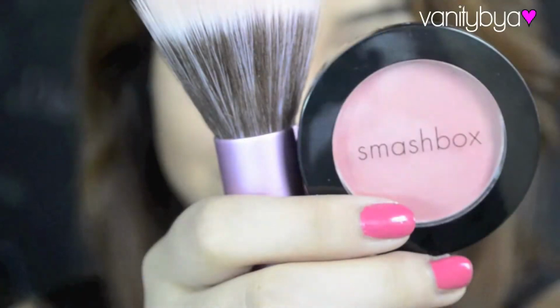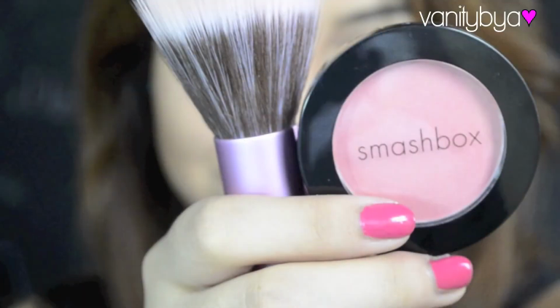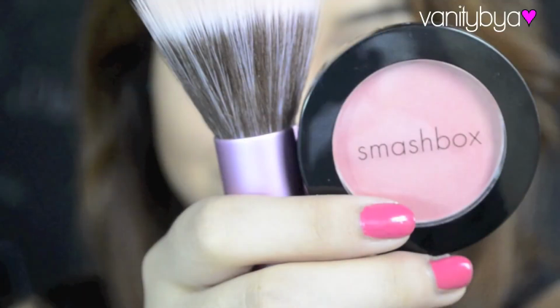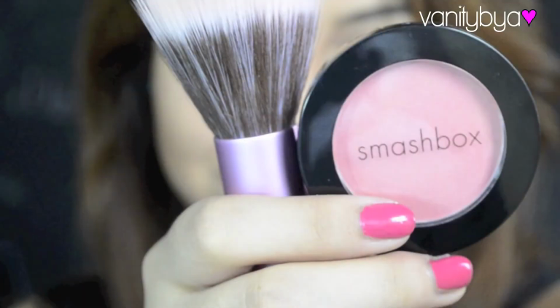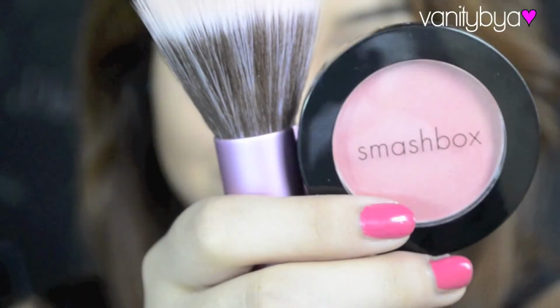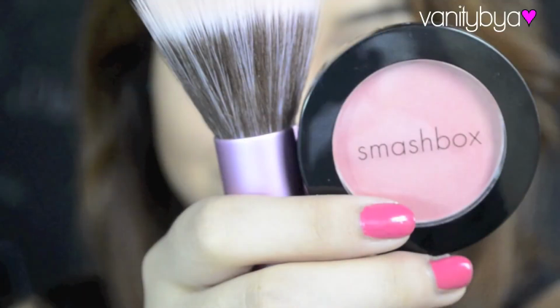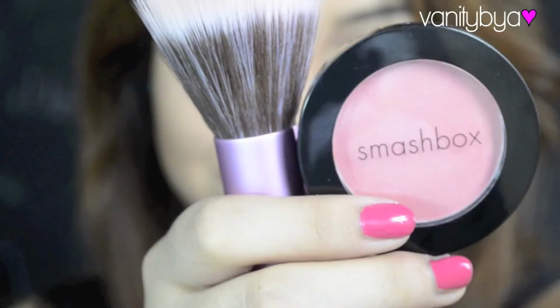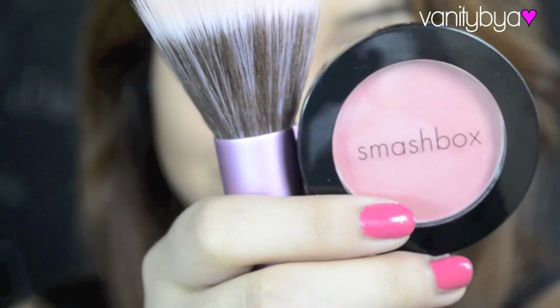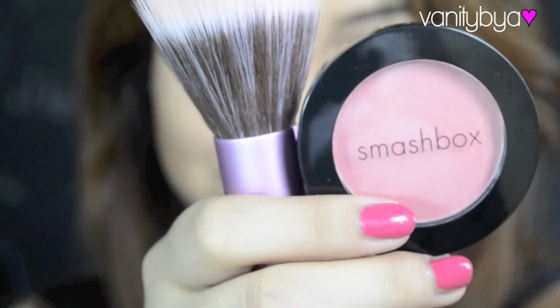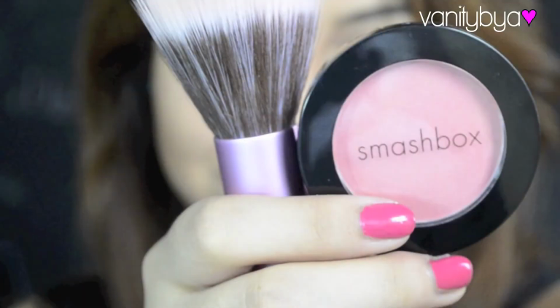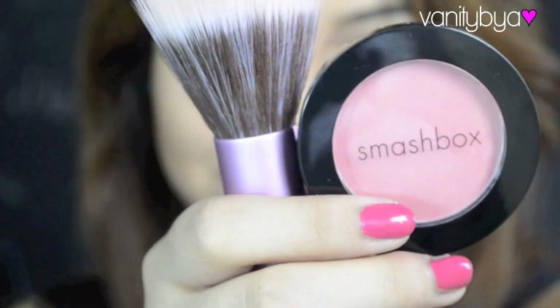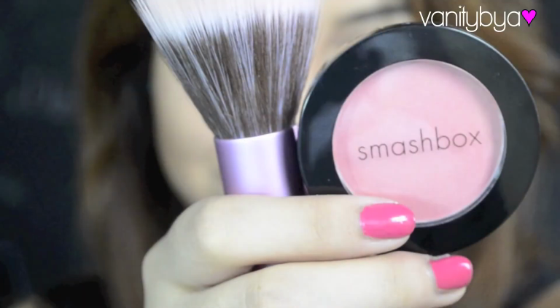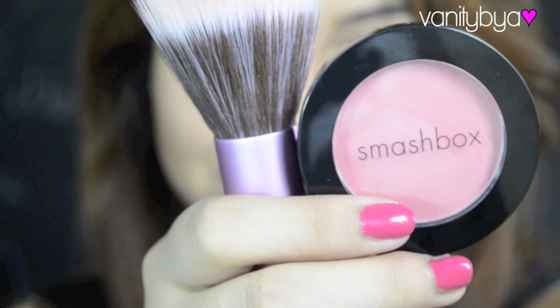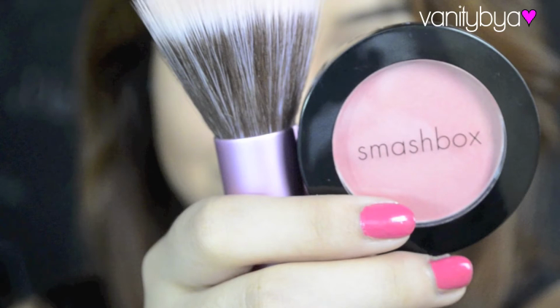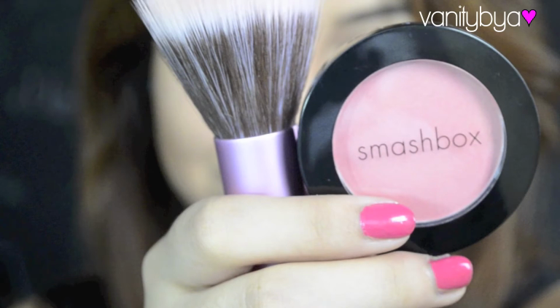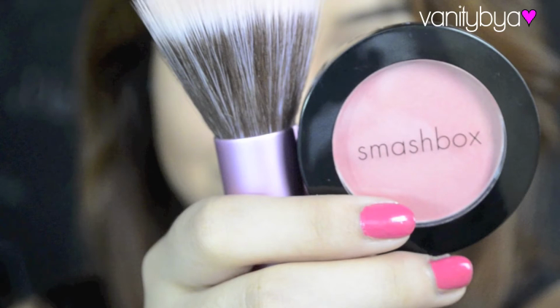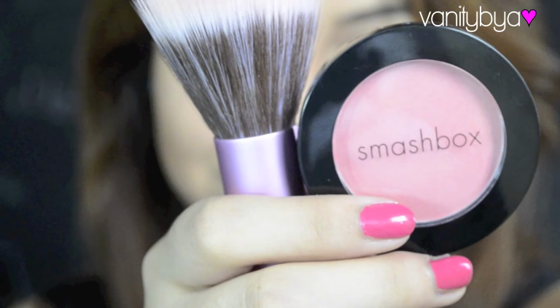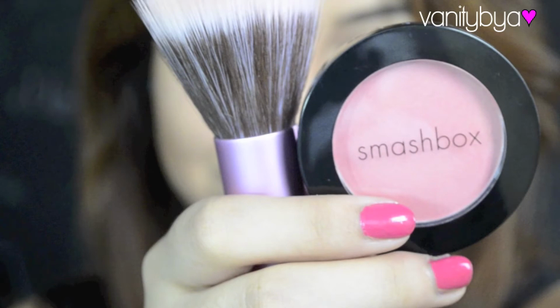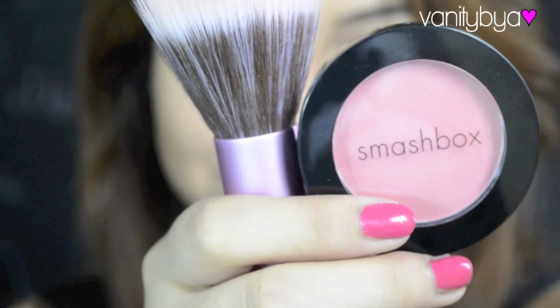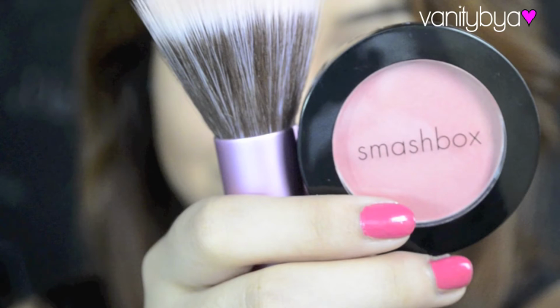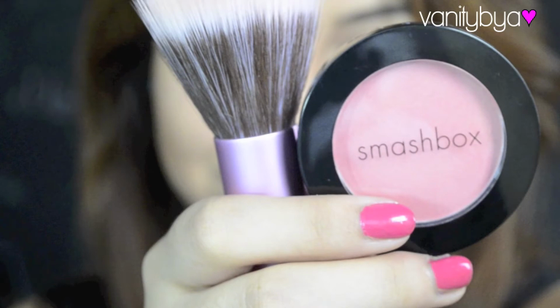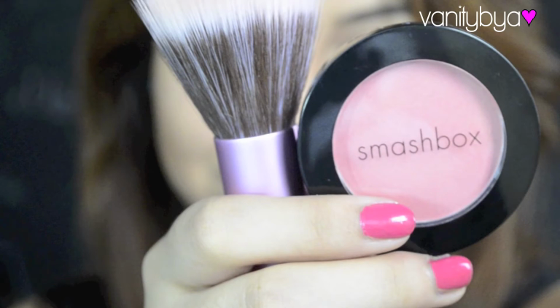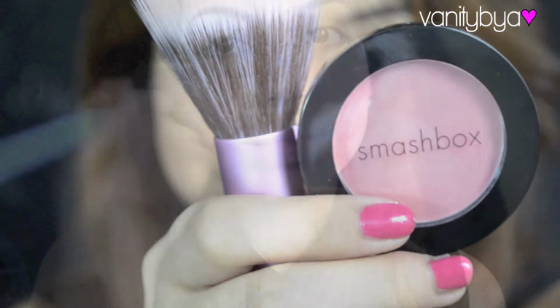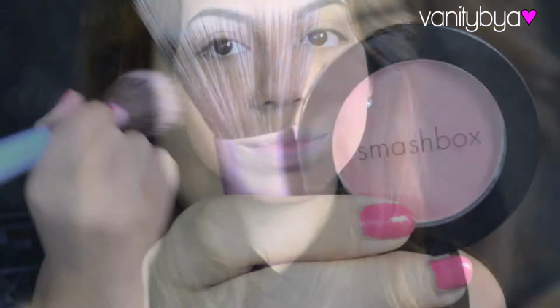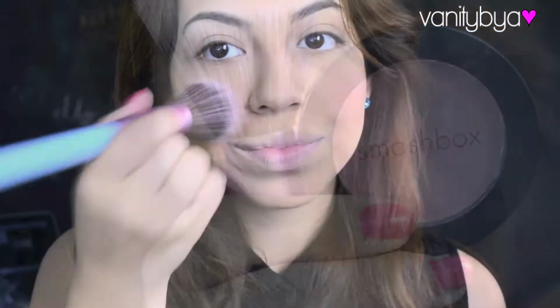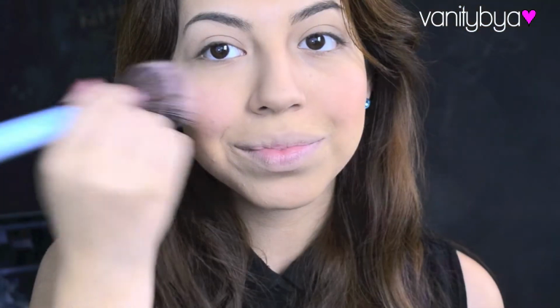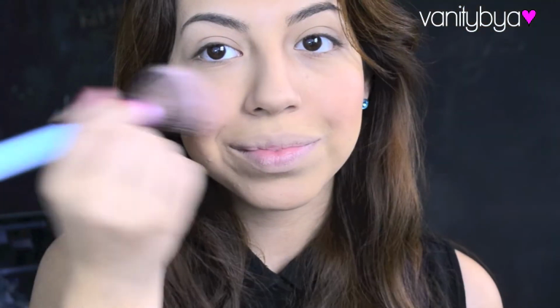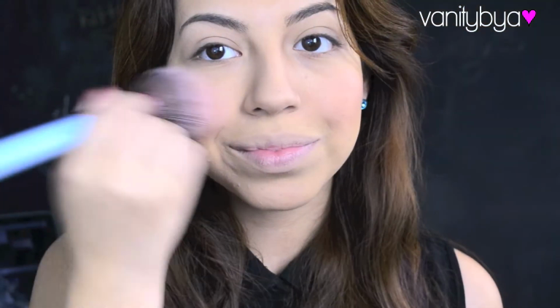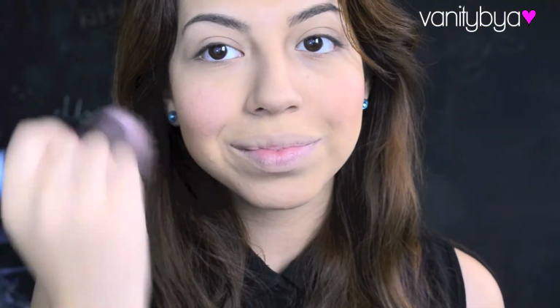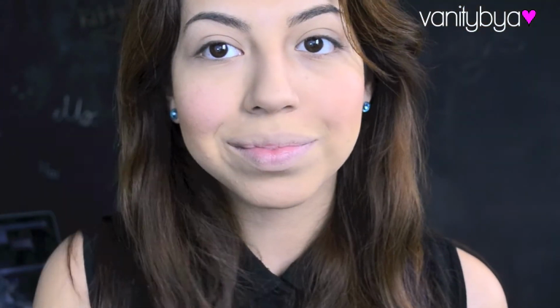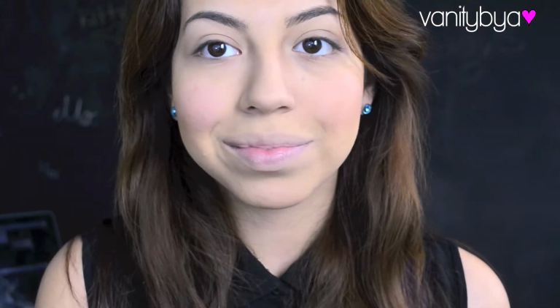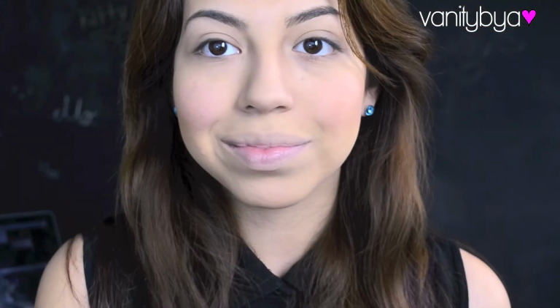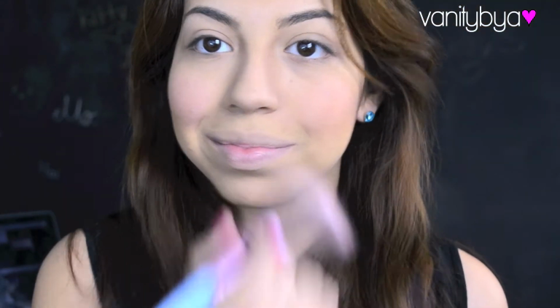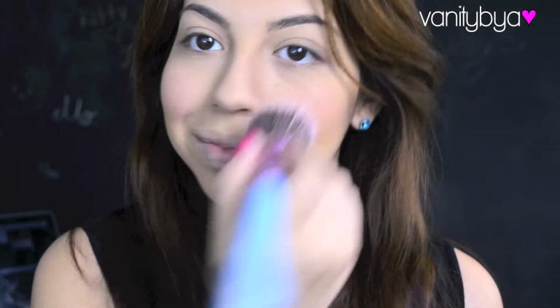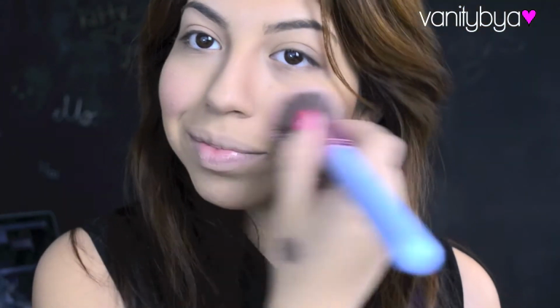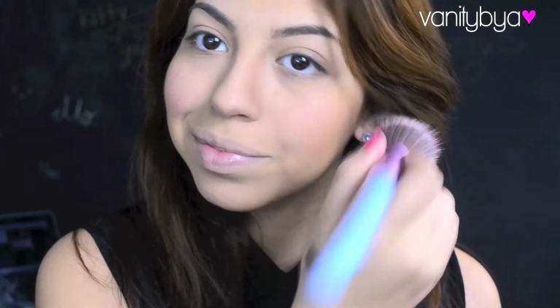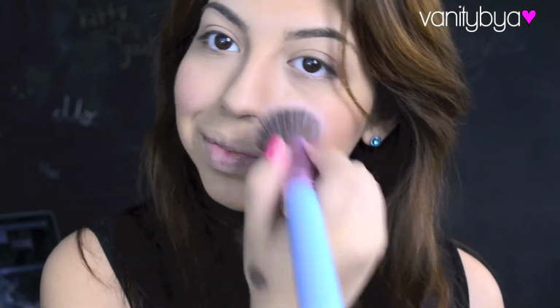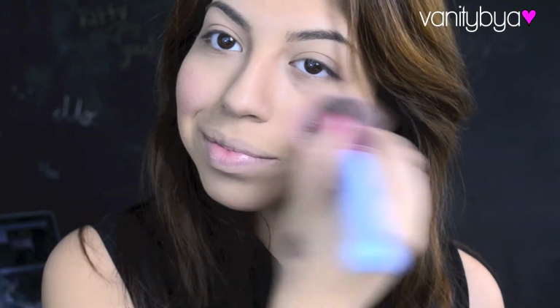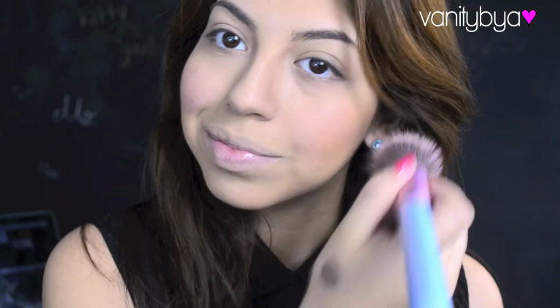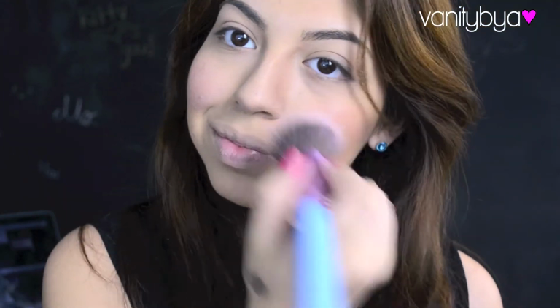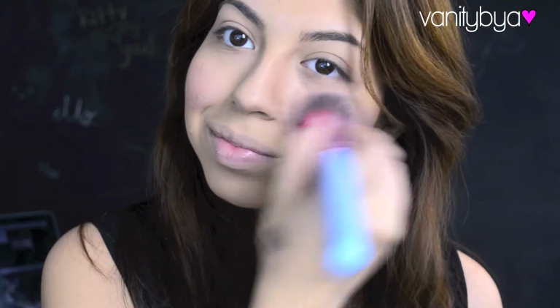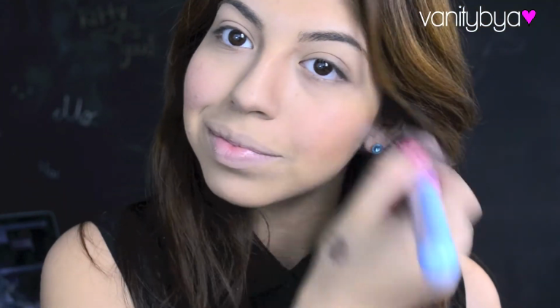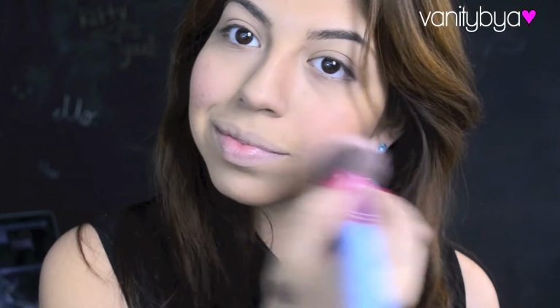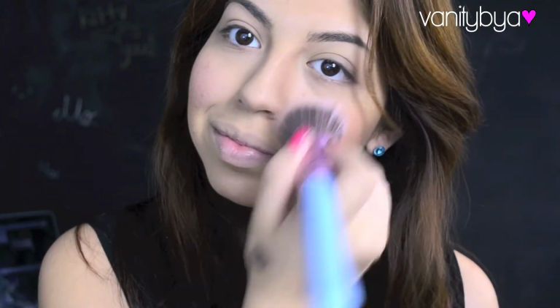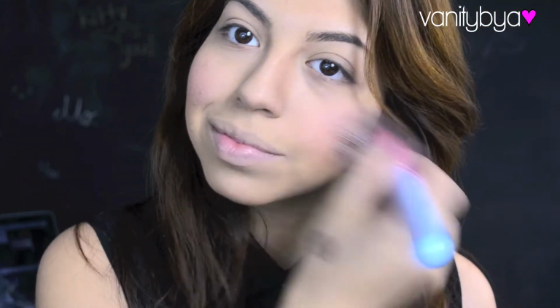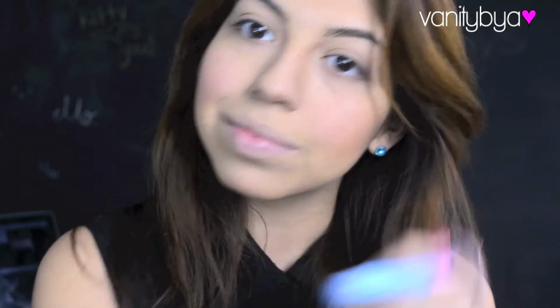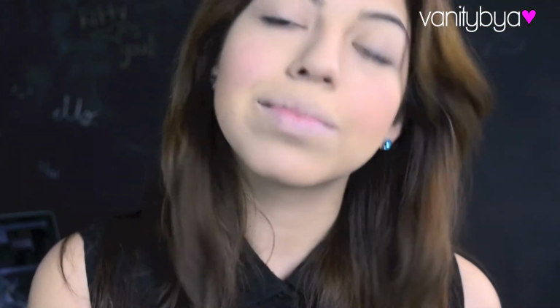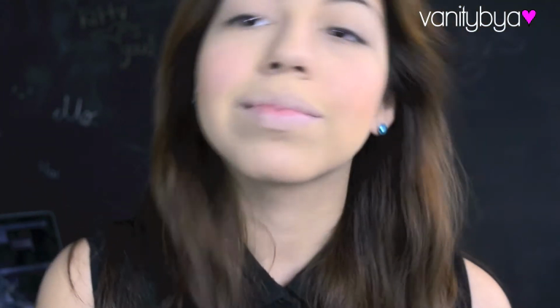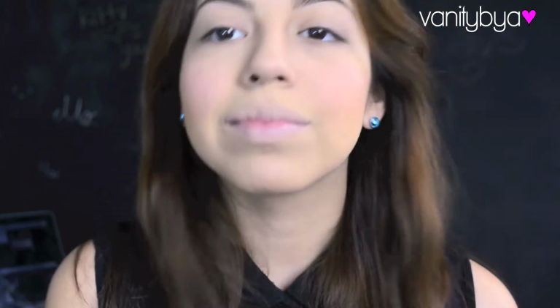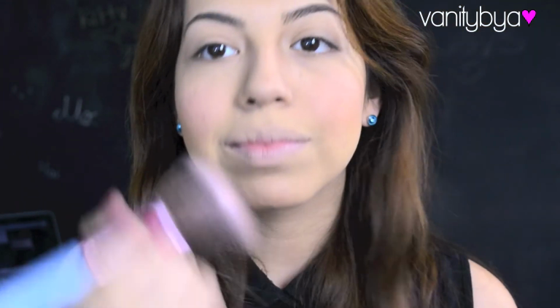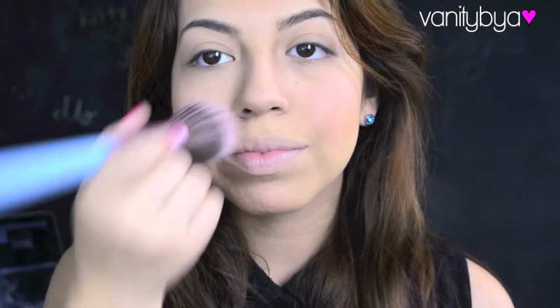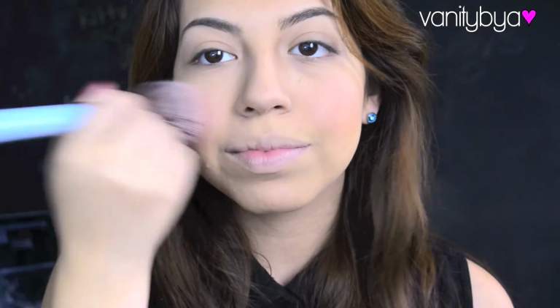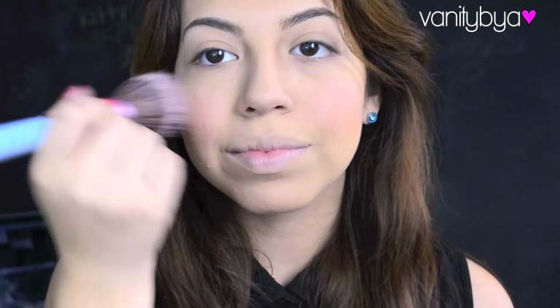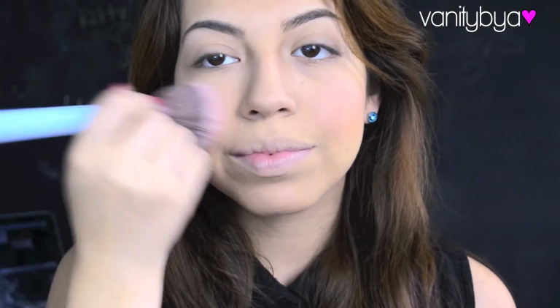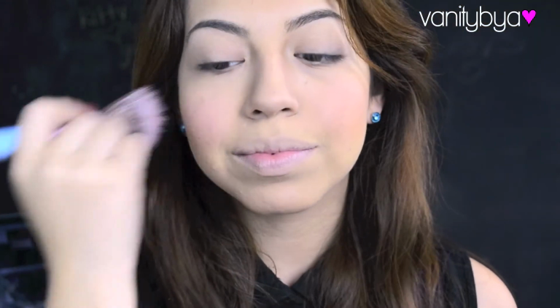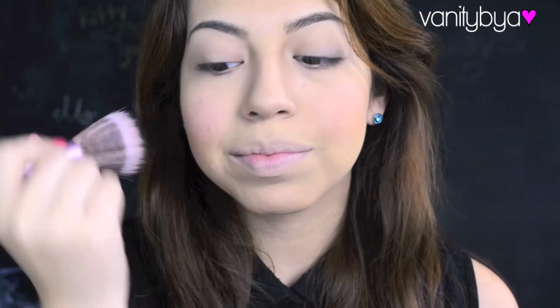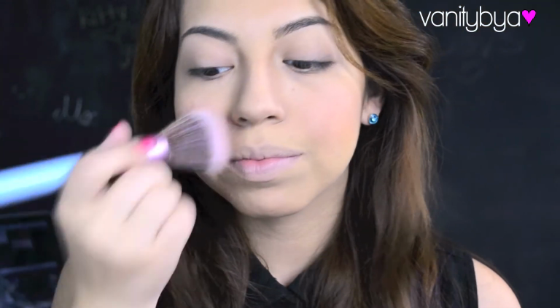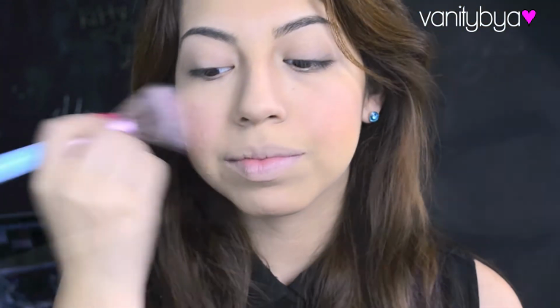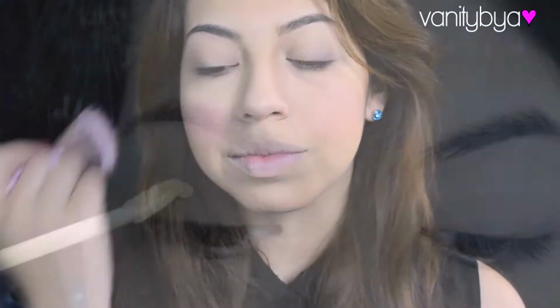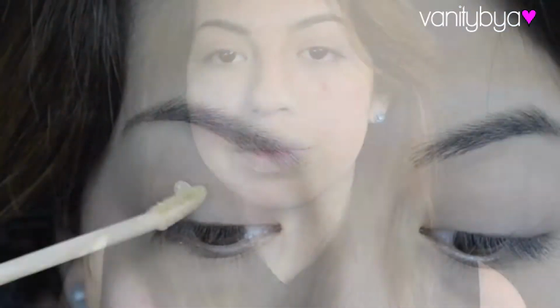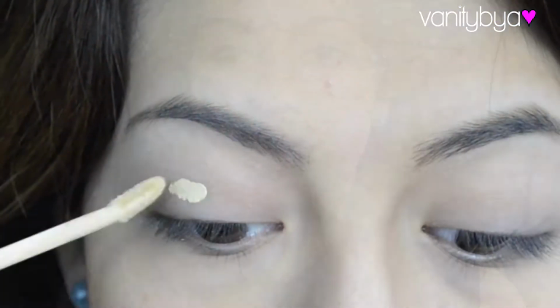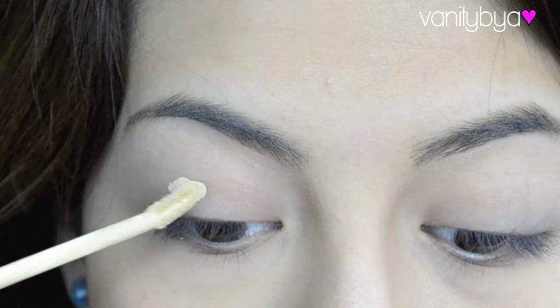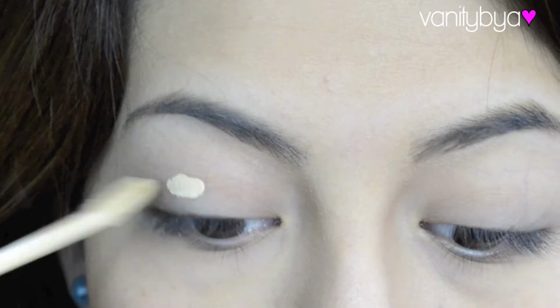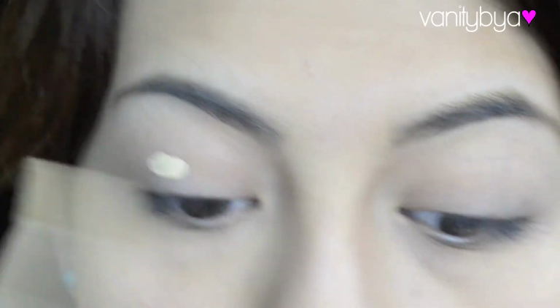Then I'm going to apply a Smashbox blush just to the apple of my cheeks, very lightly — you don't want to overdo it.